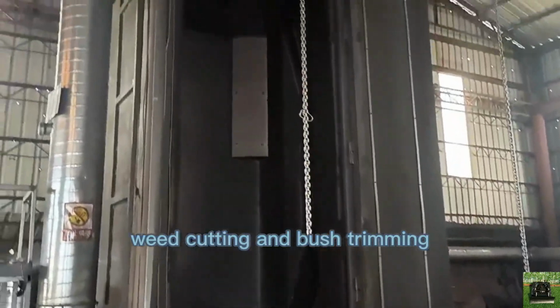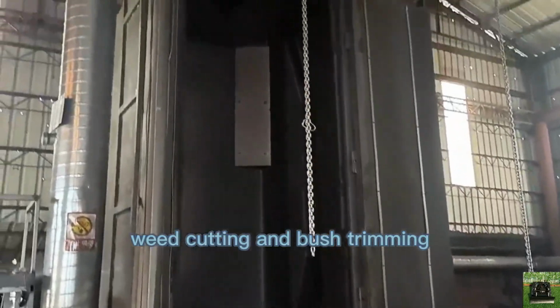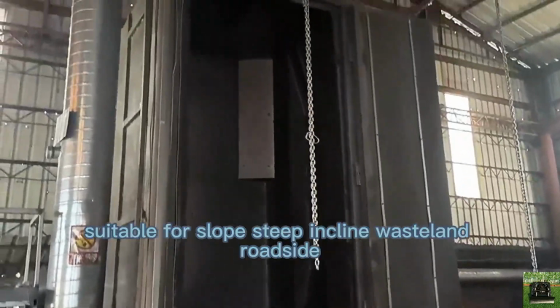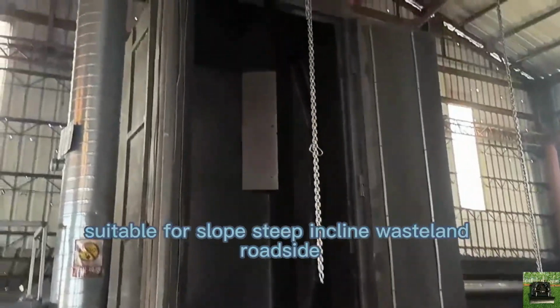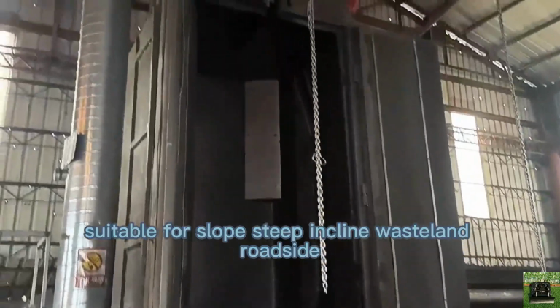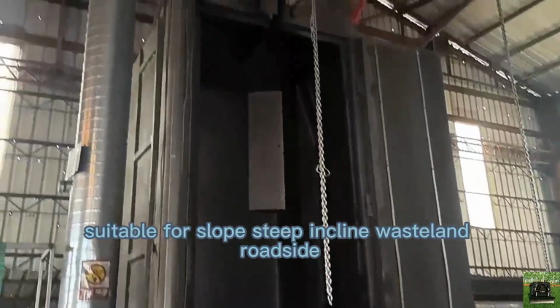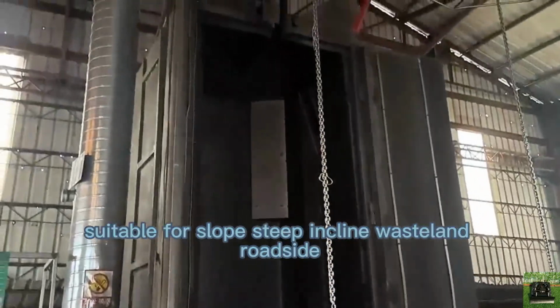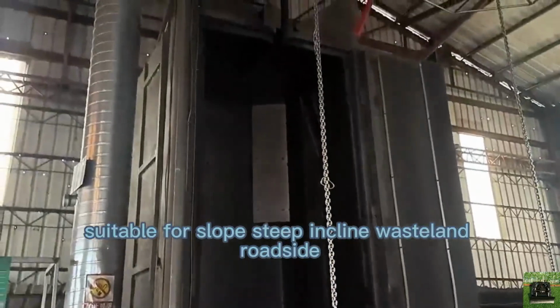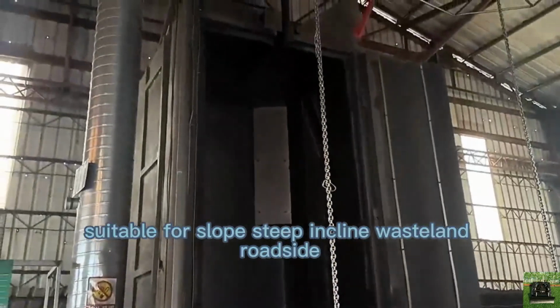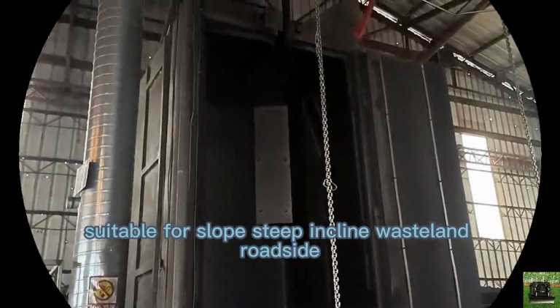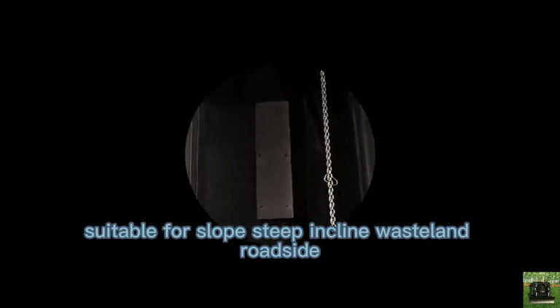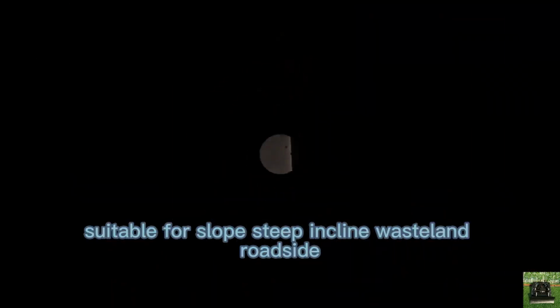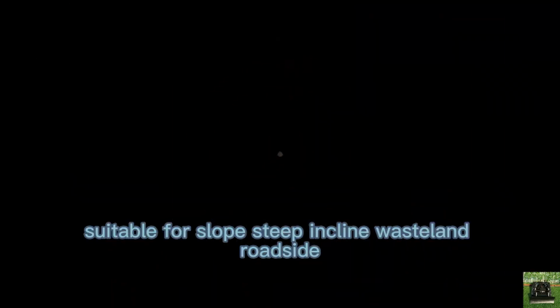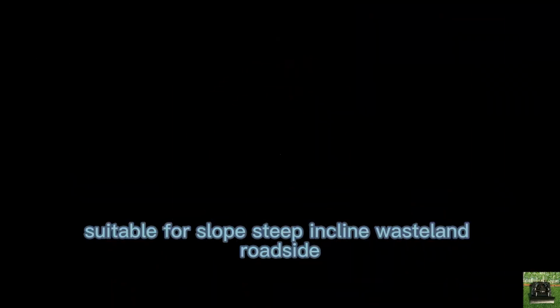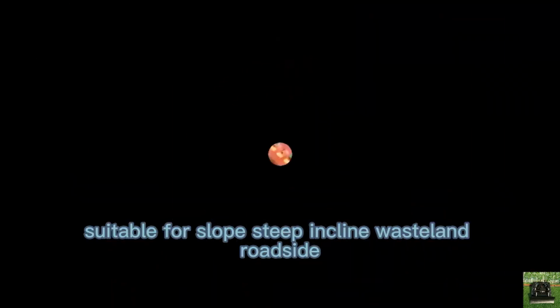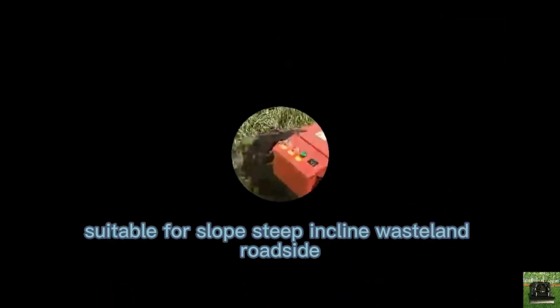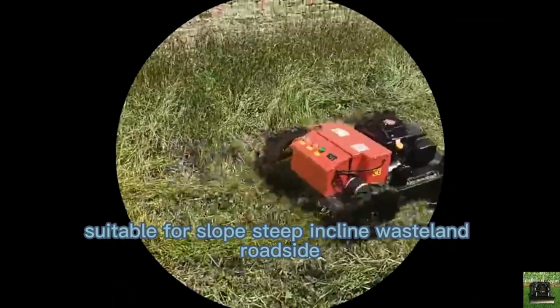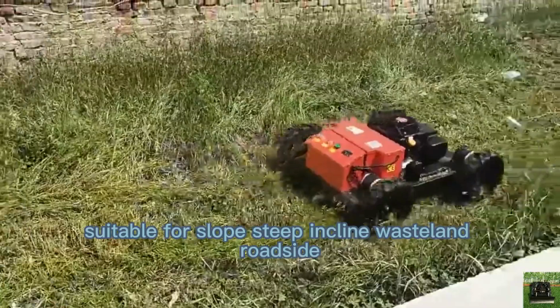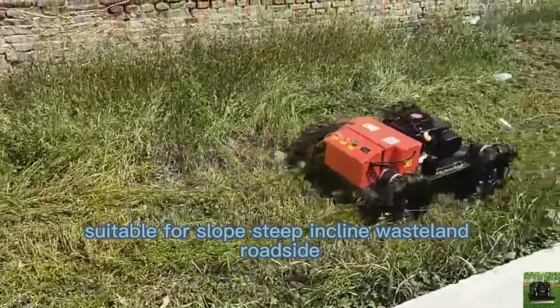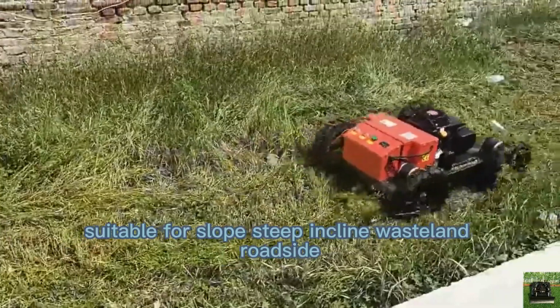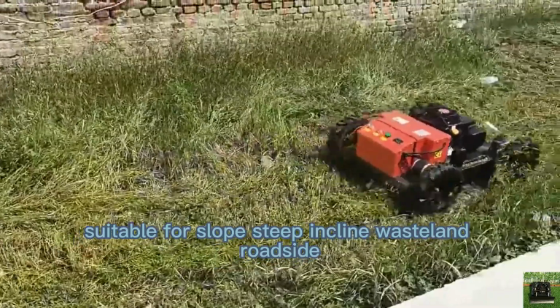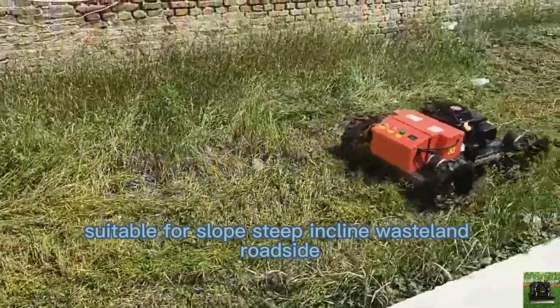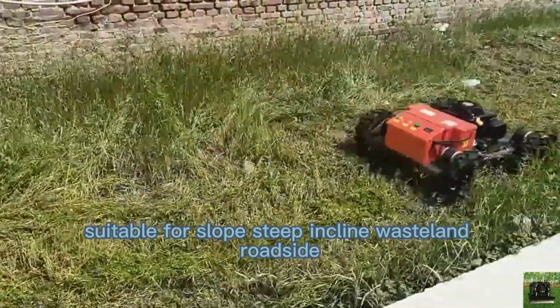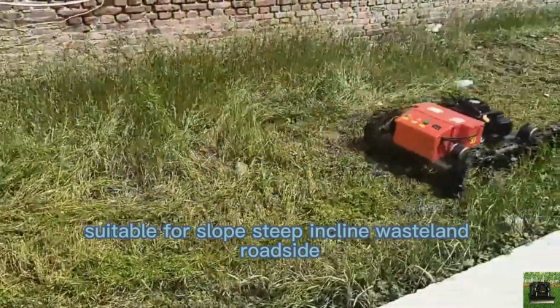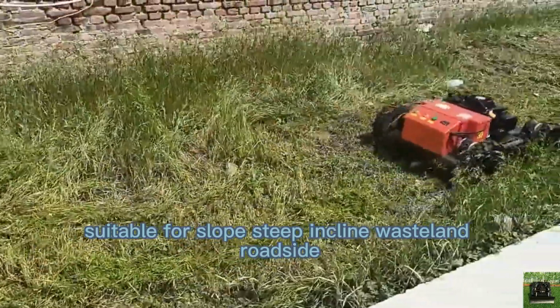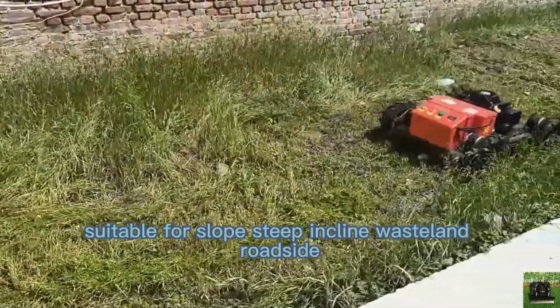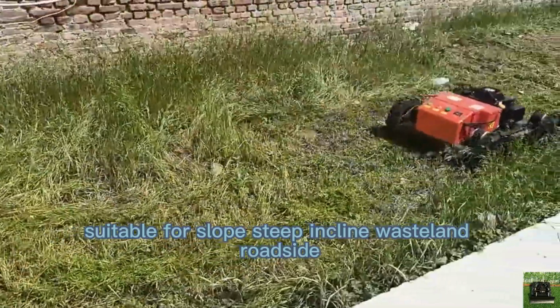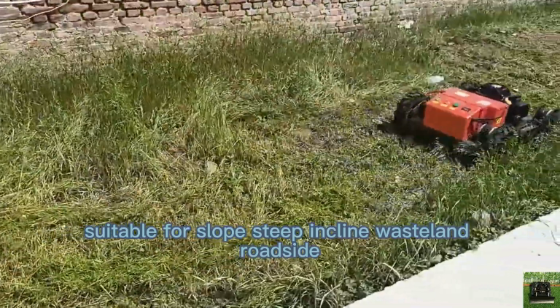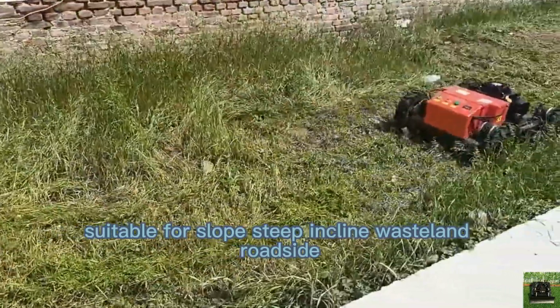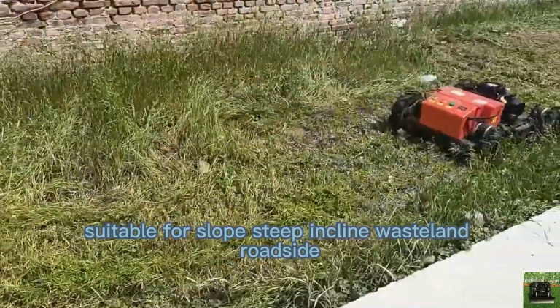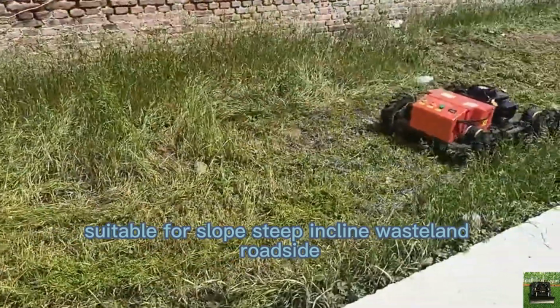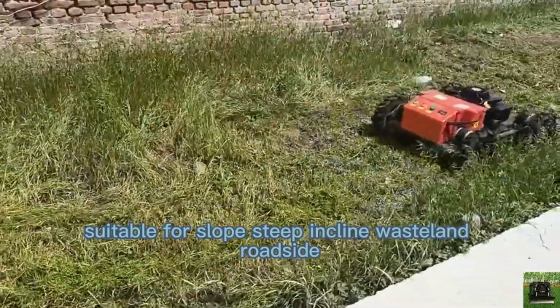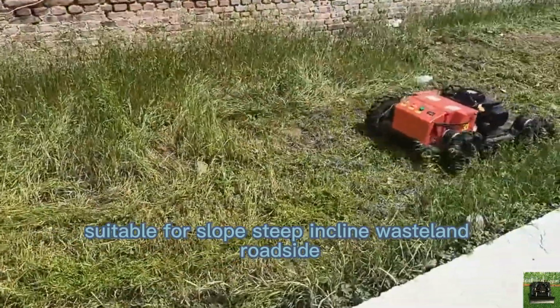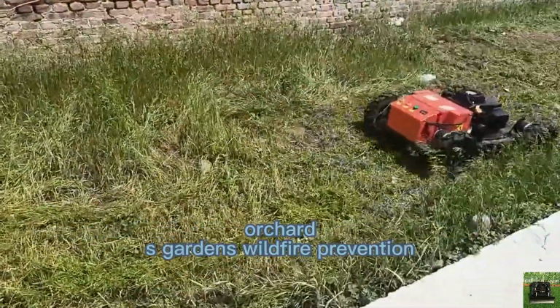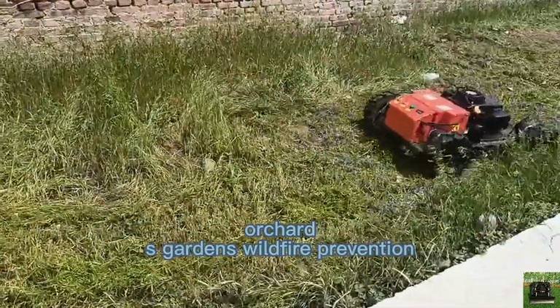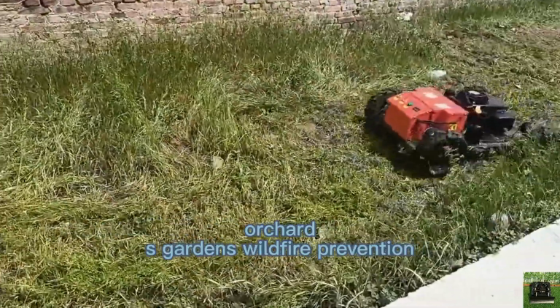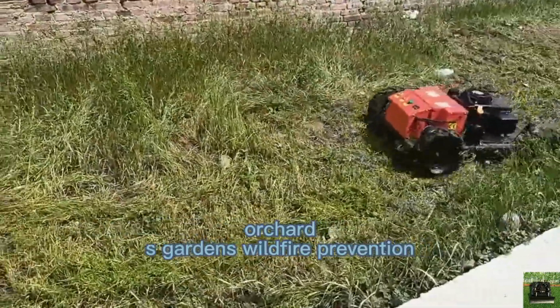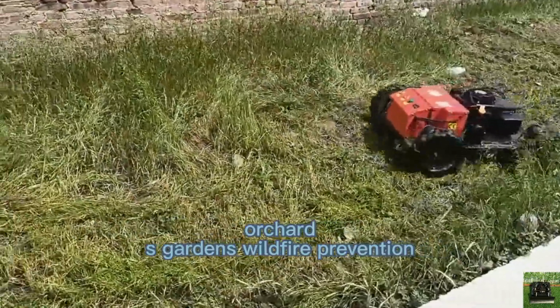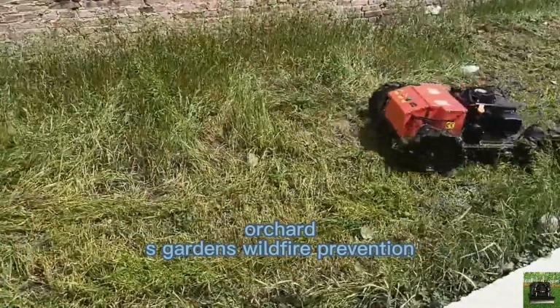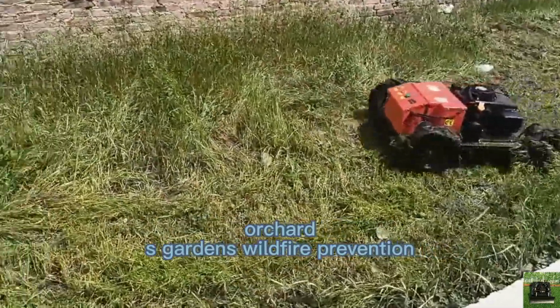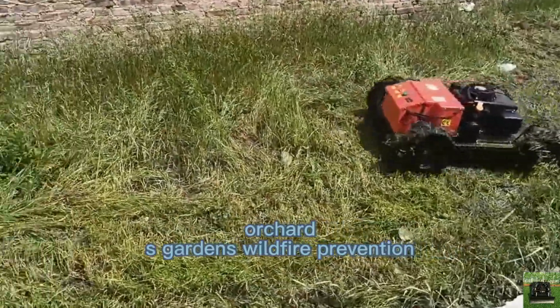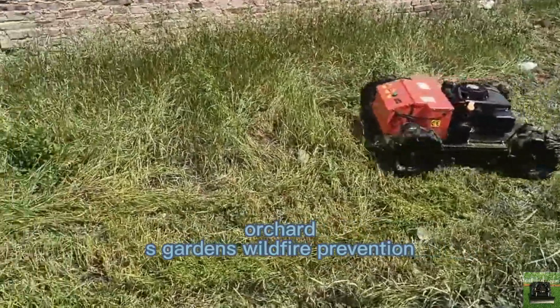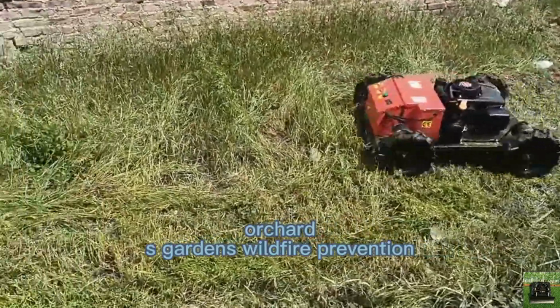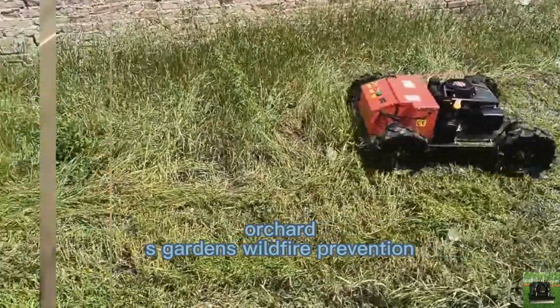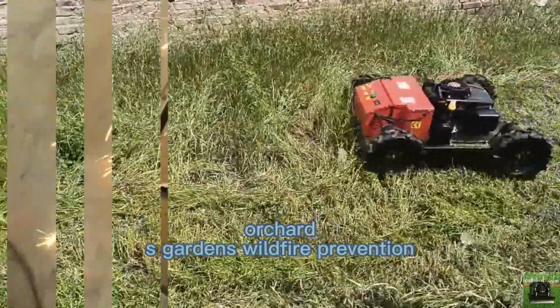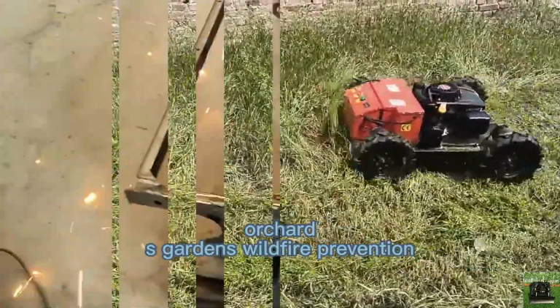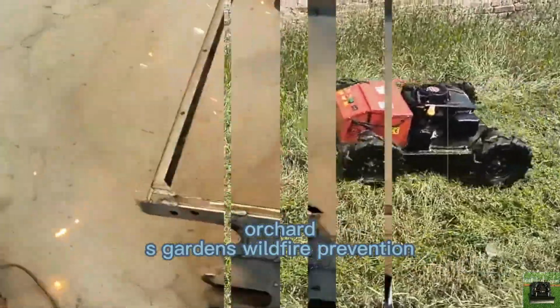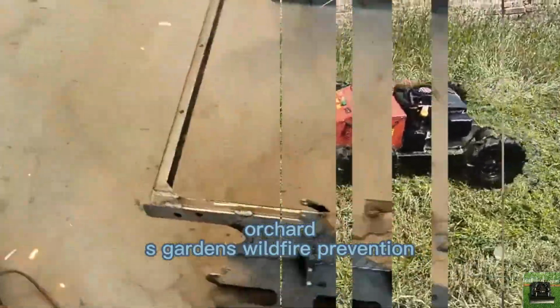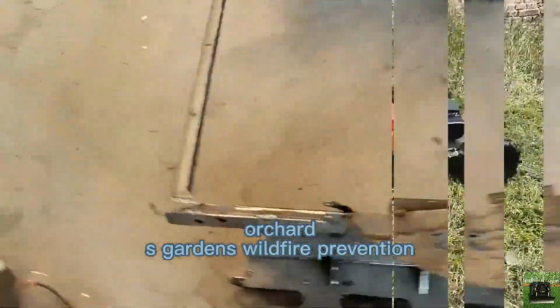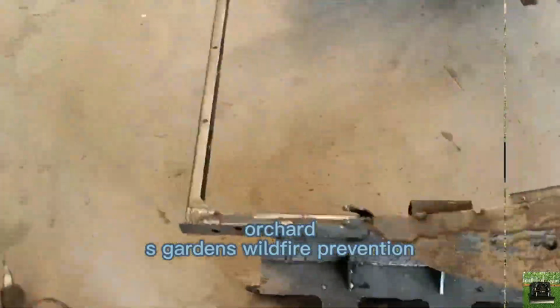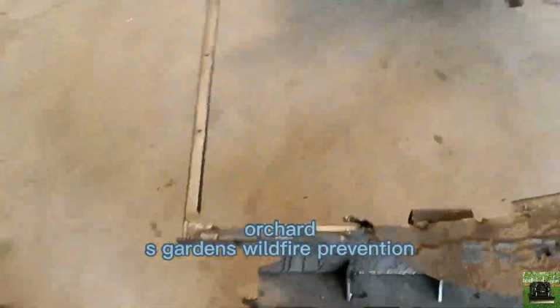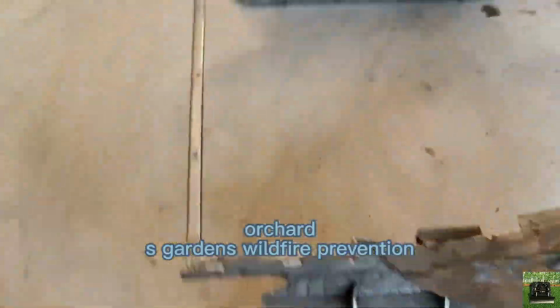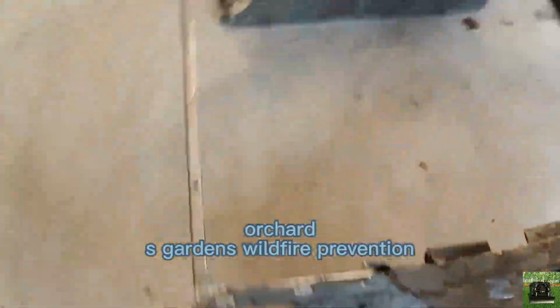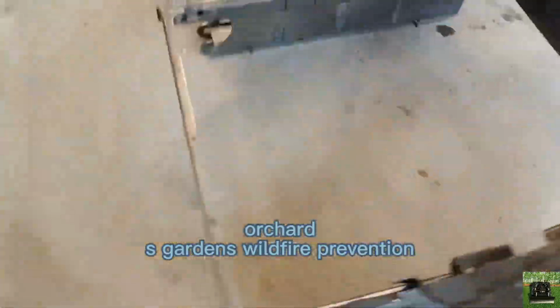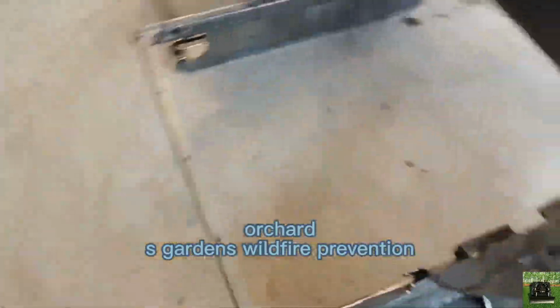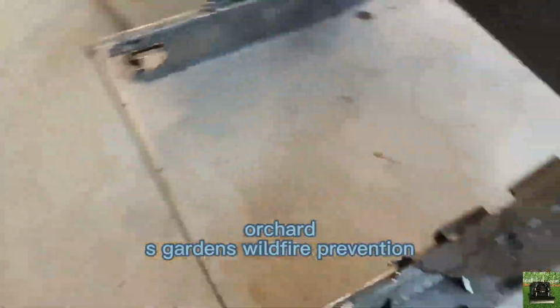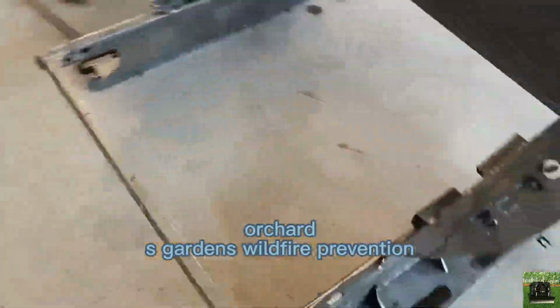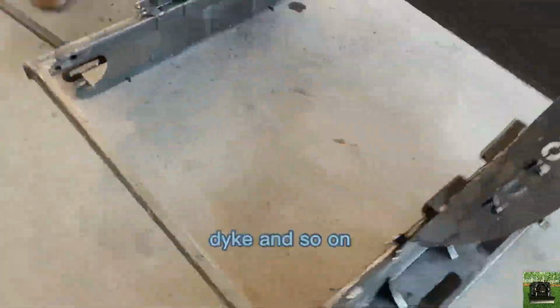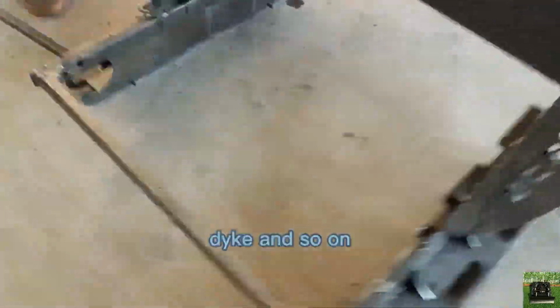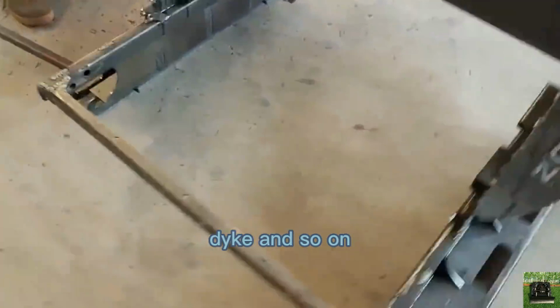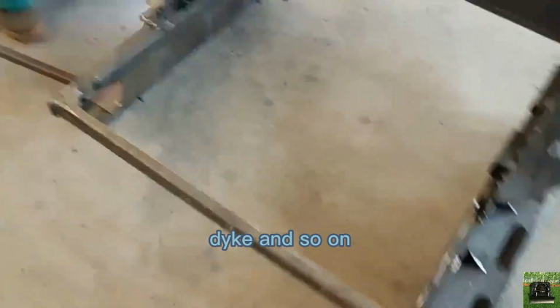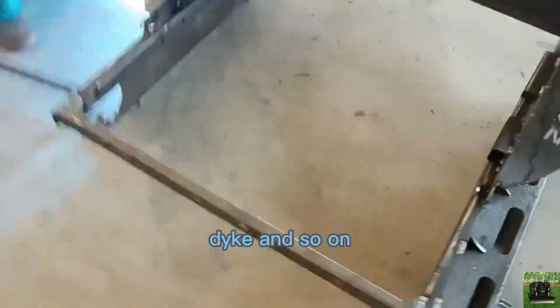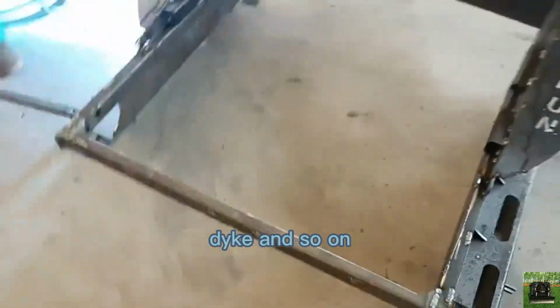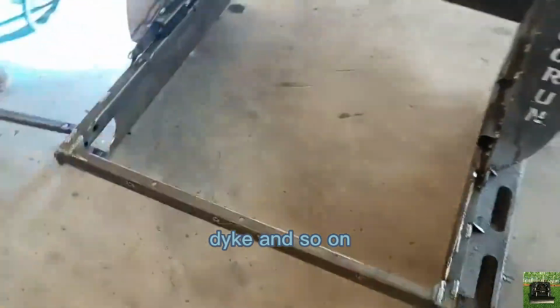It is suitable for slopes, steep inclines, wasteland, roadsides, orchards, gardens, wildfire prevention, dikes, and more.